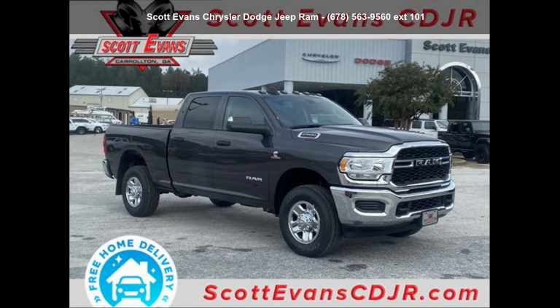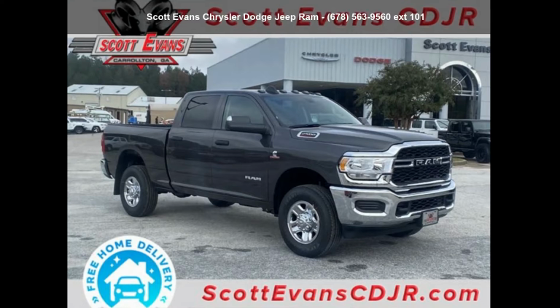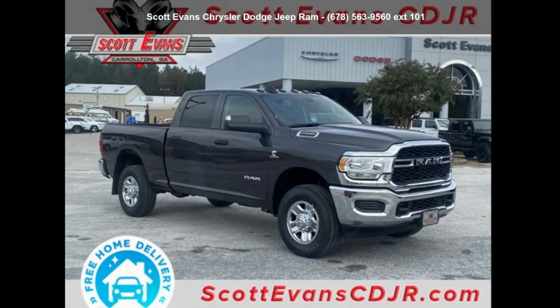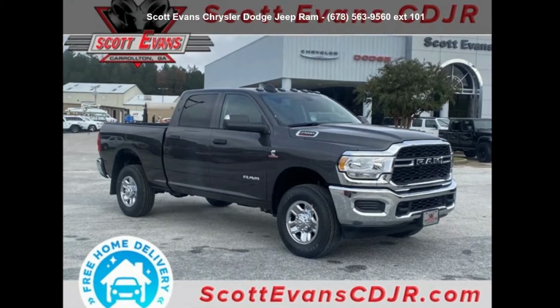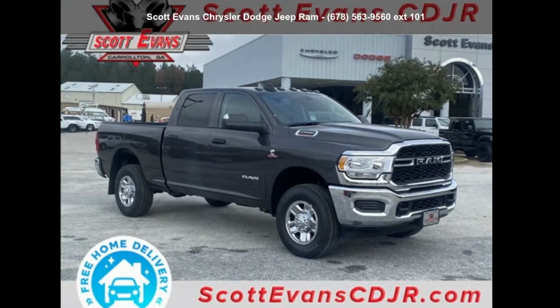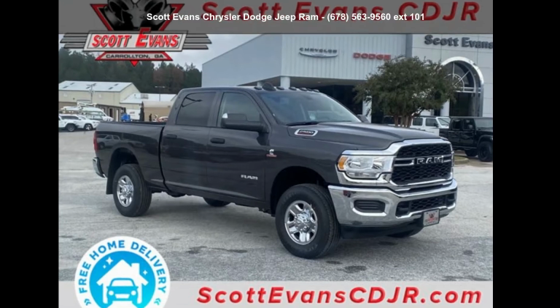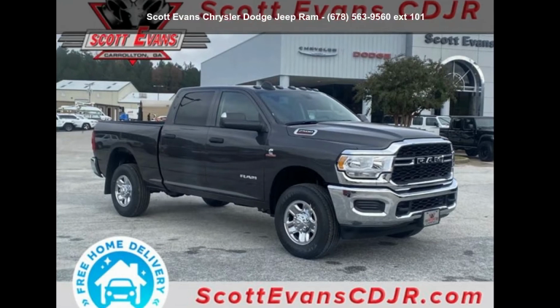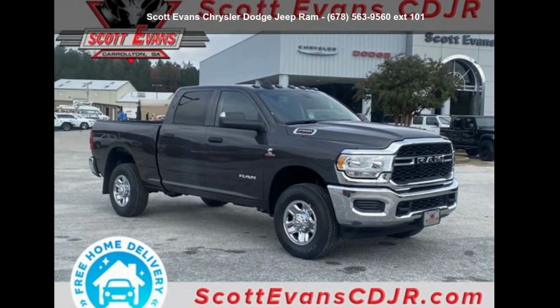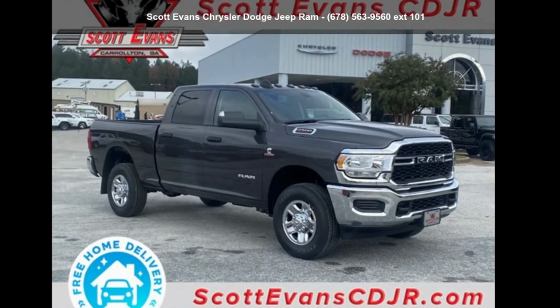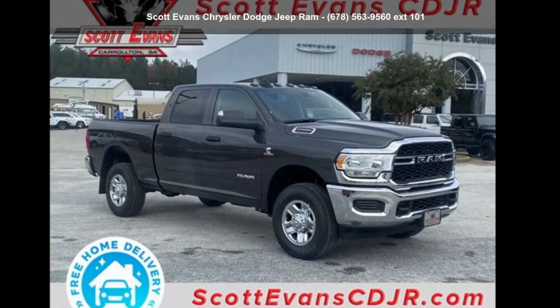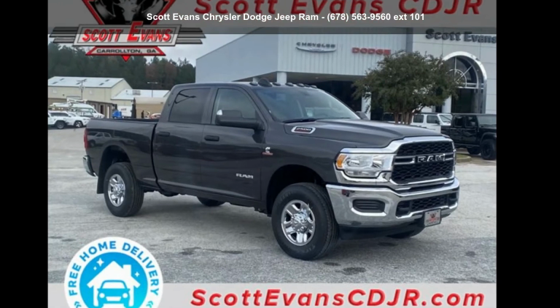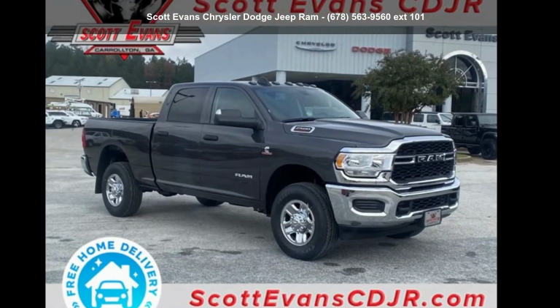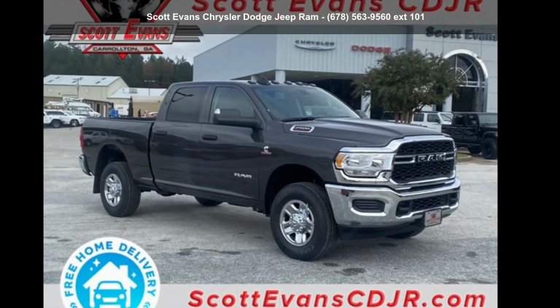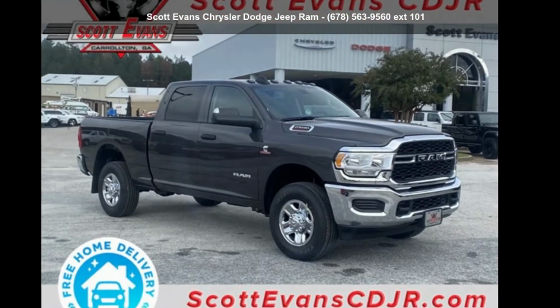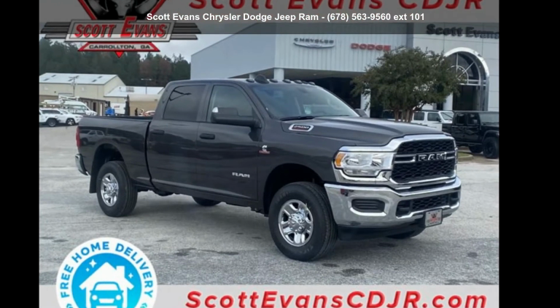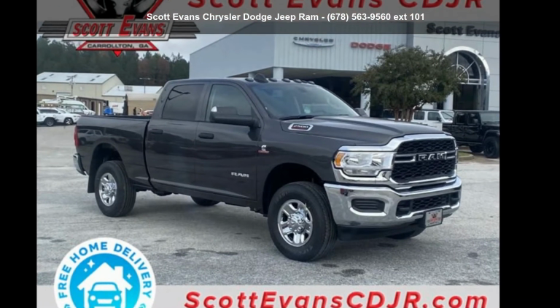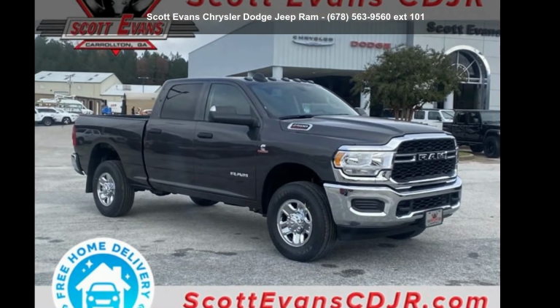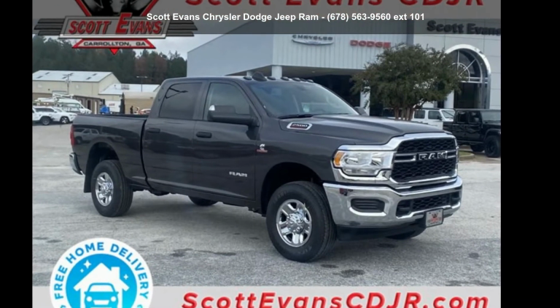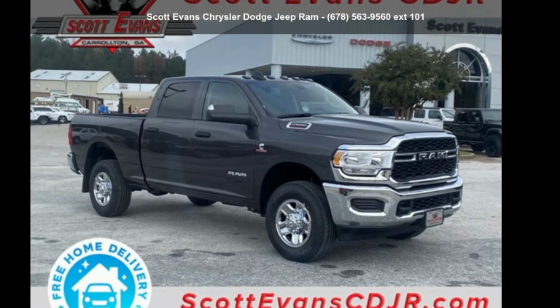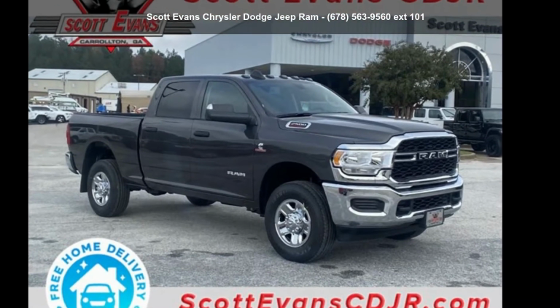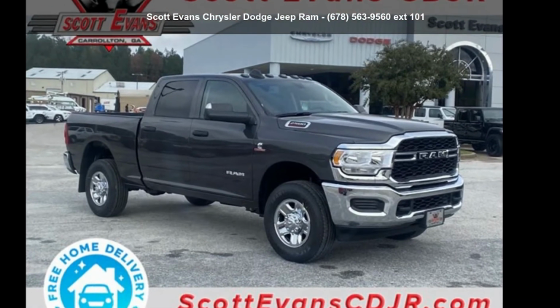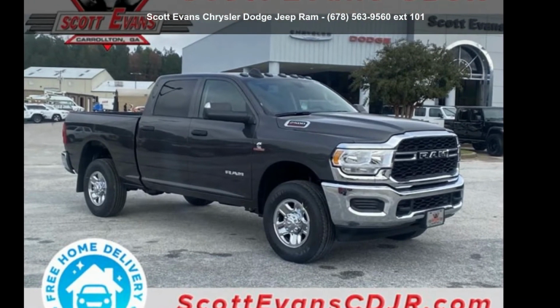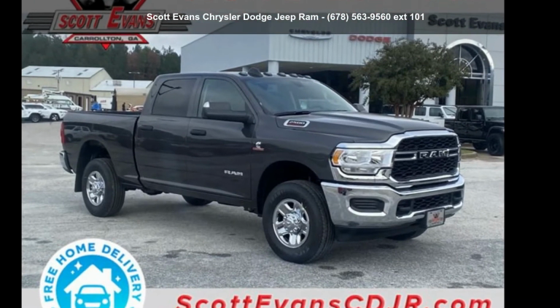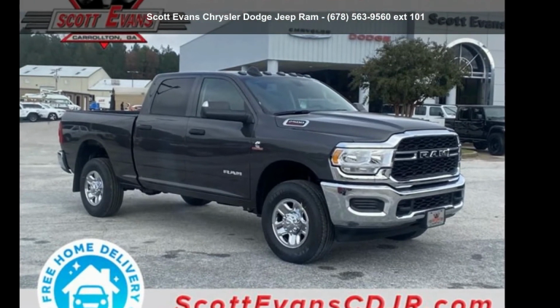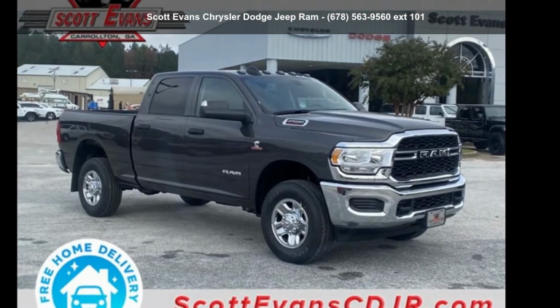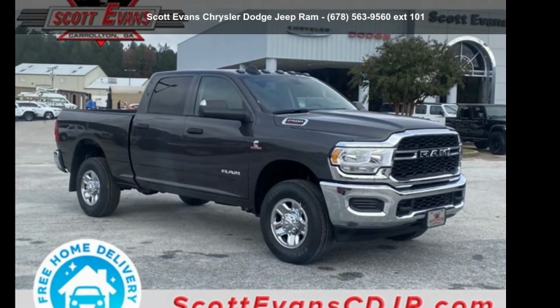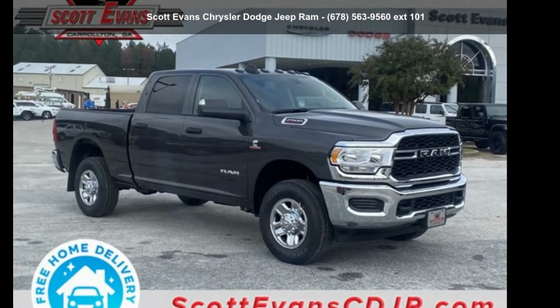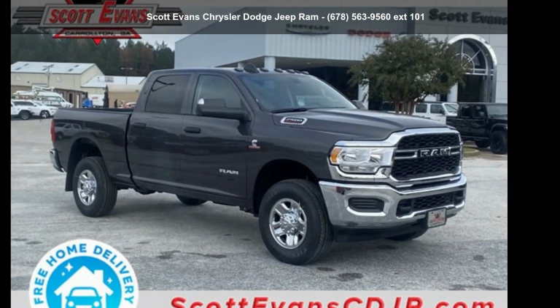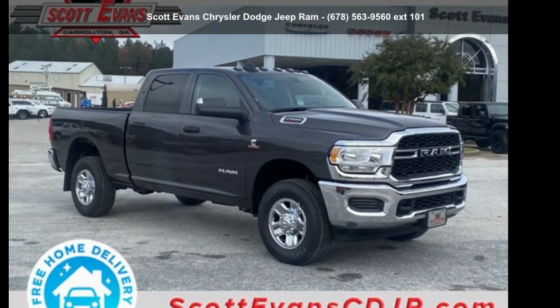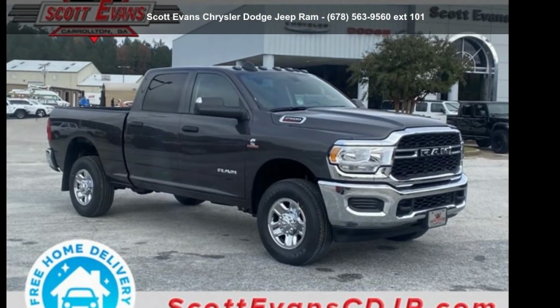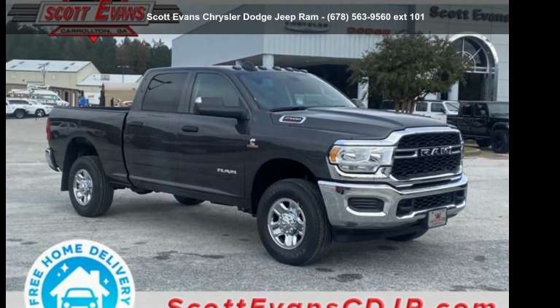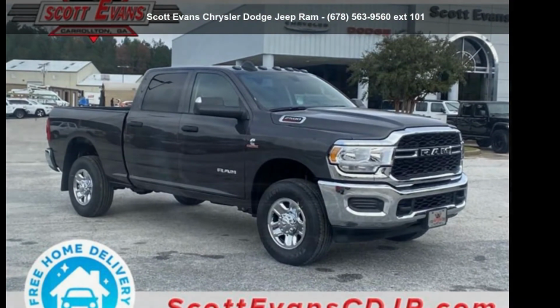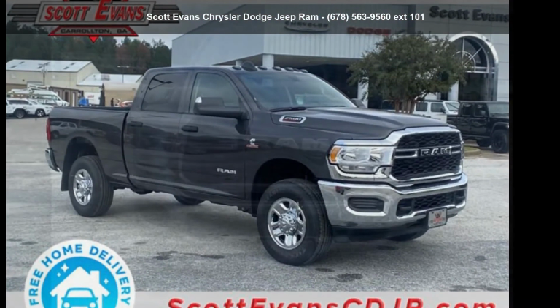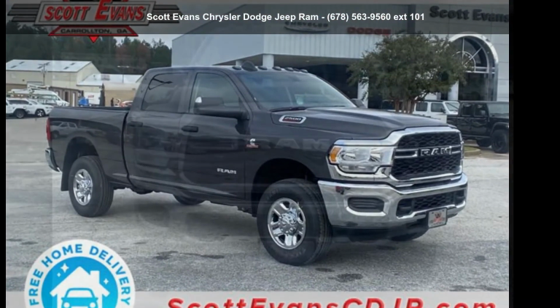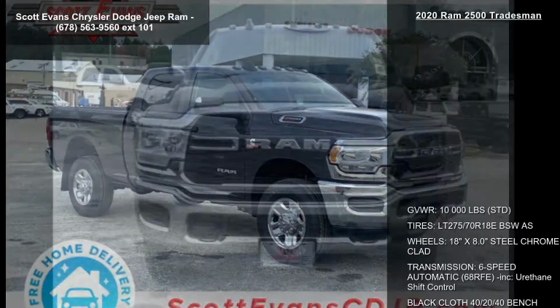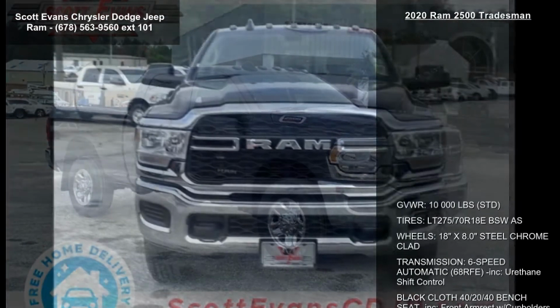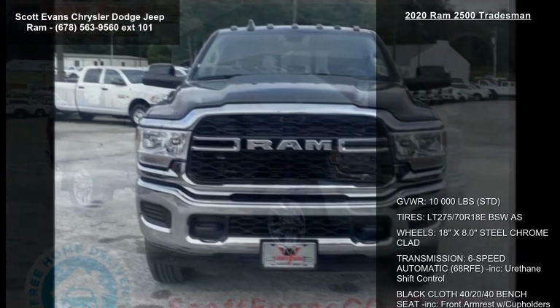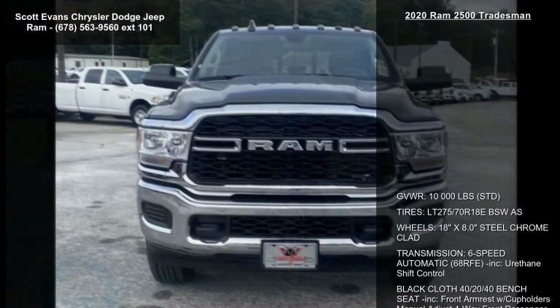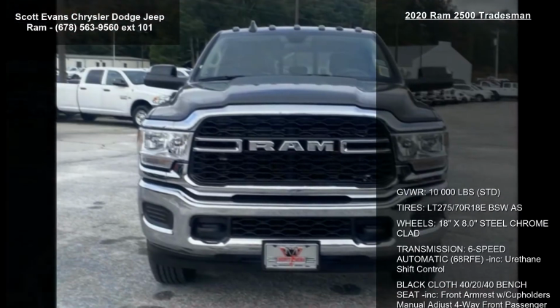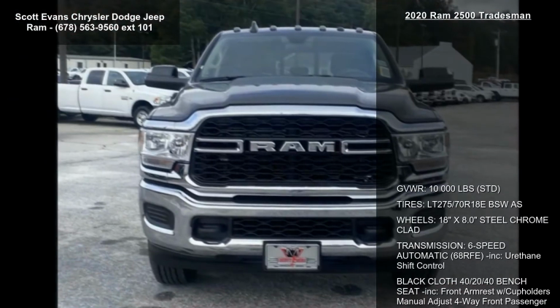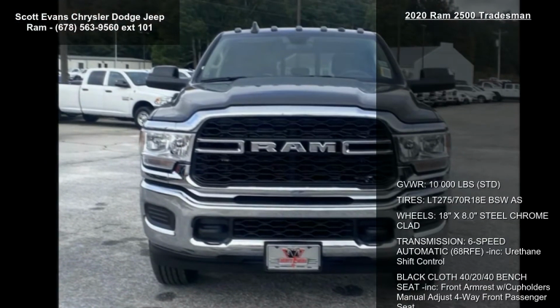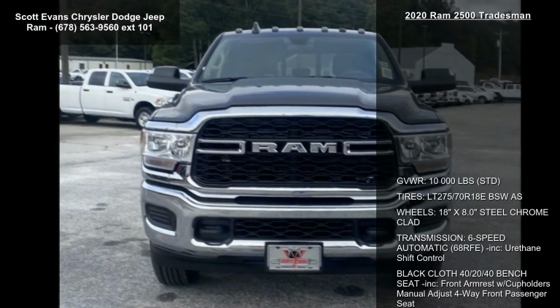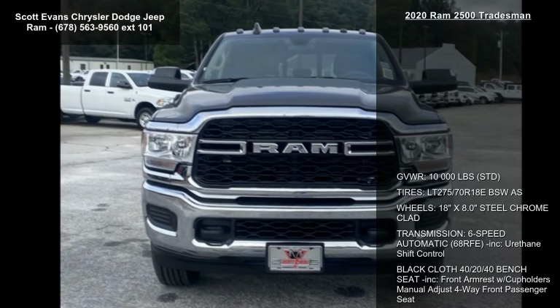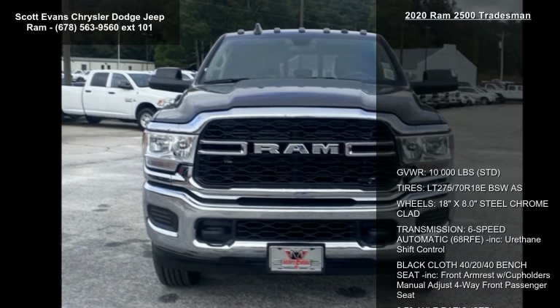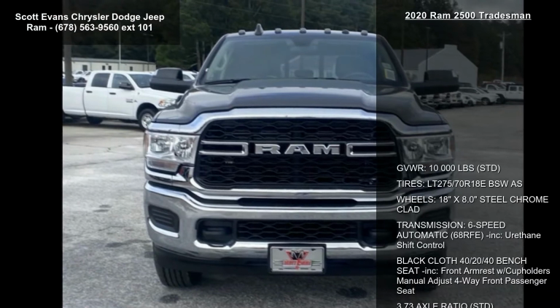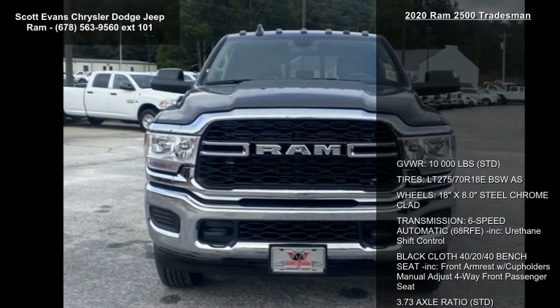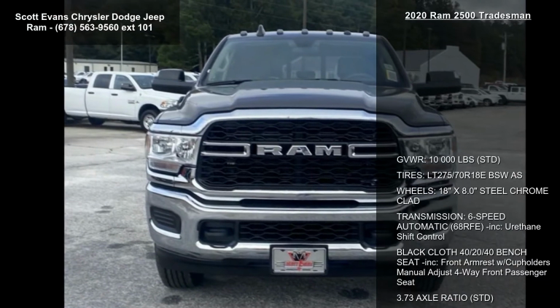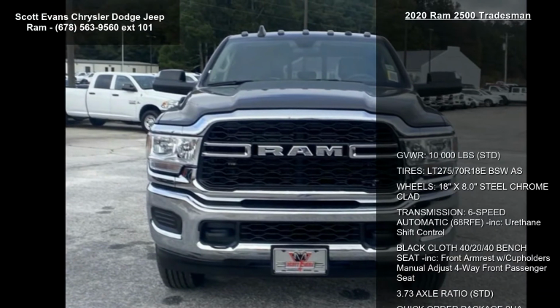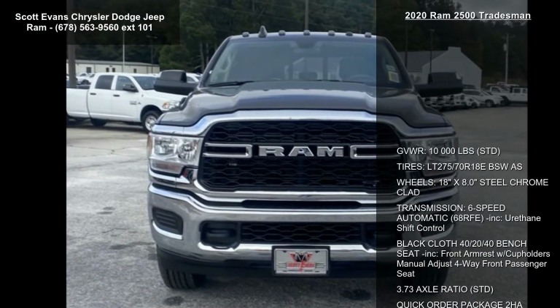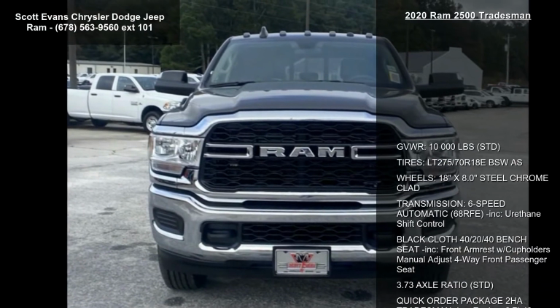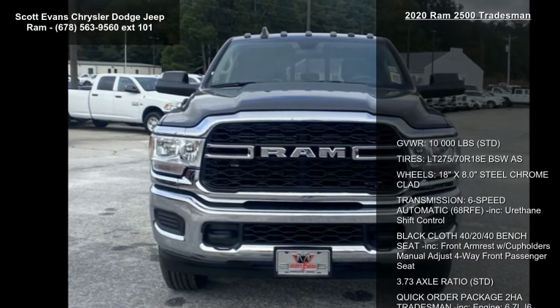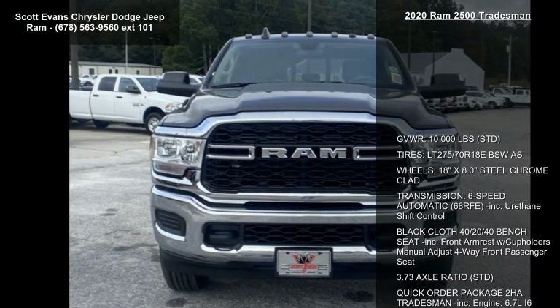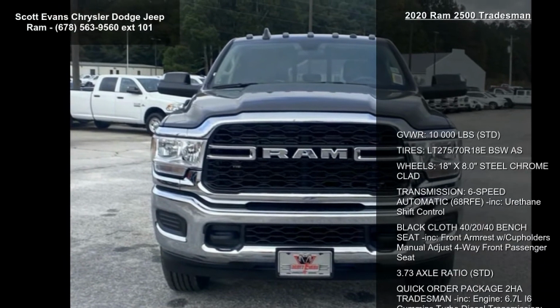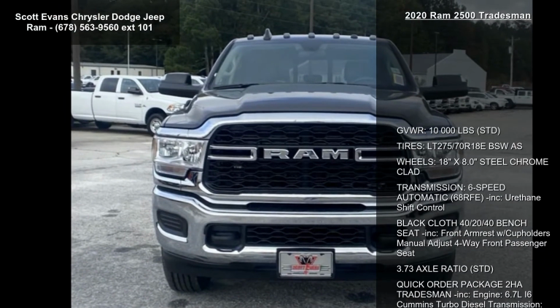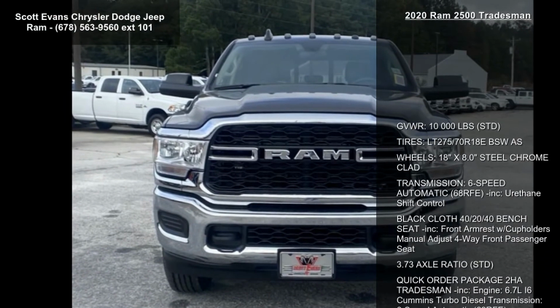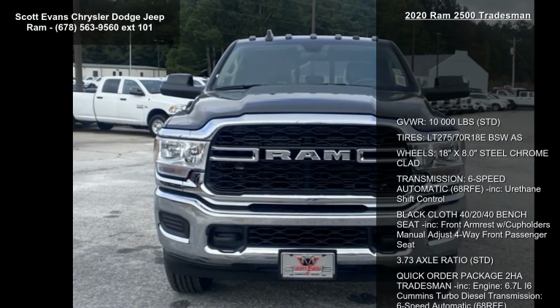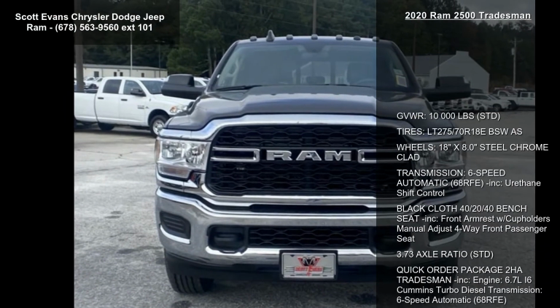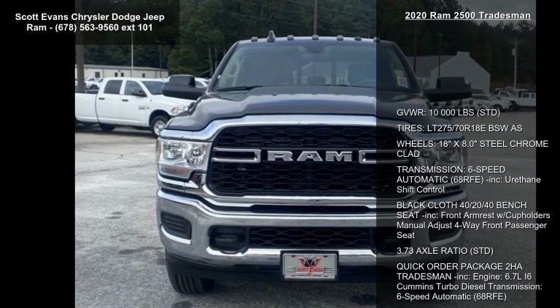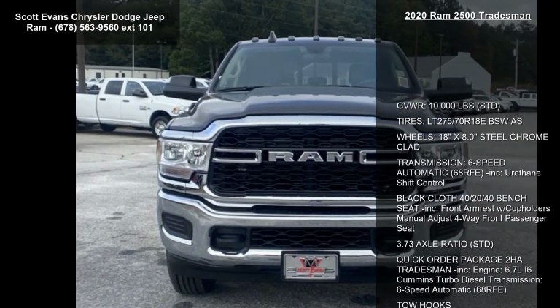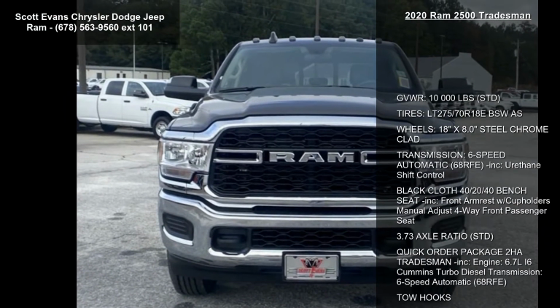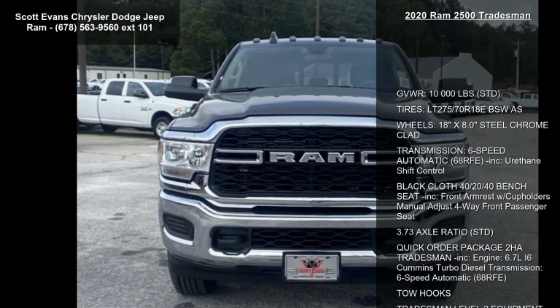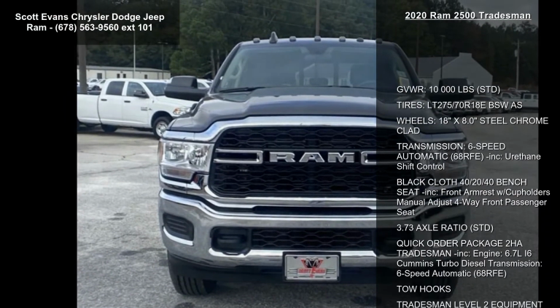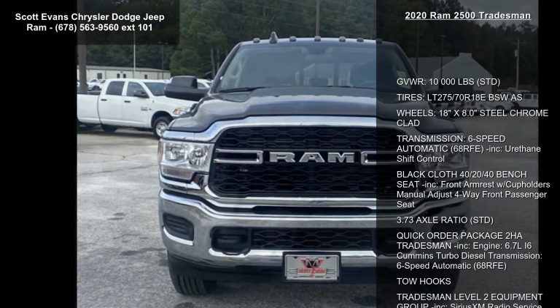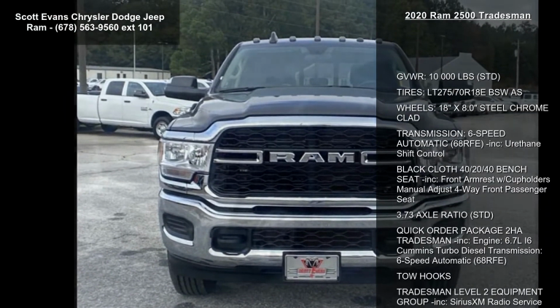Presenting the Ram 2020-2500 Tradesman. If you are looking for a first-rate auto, this one could be yours today.